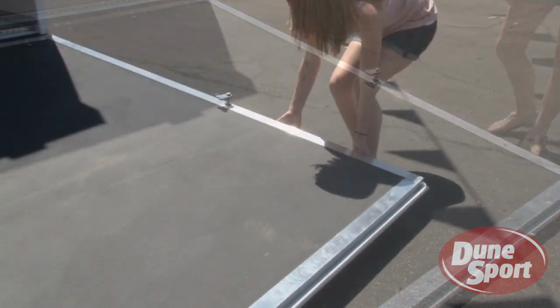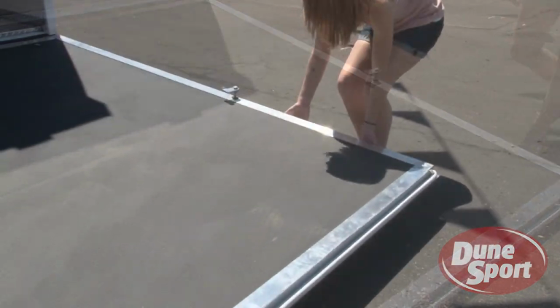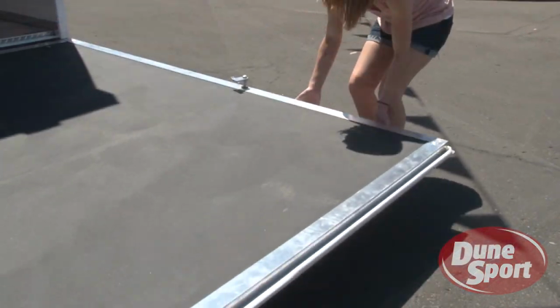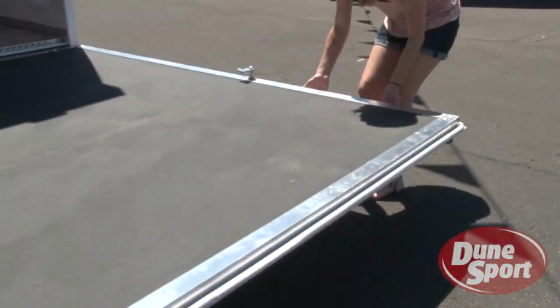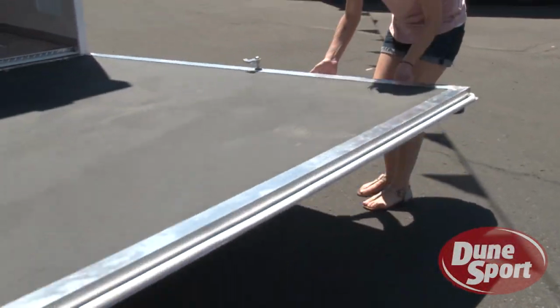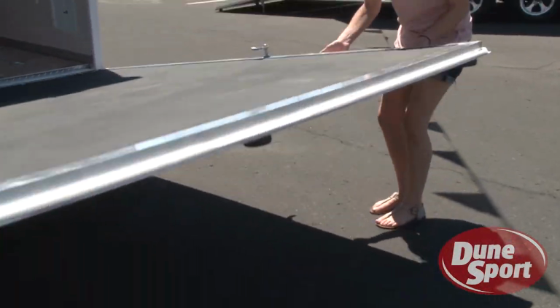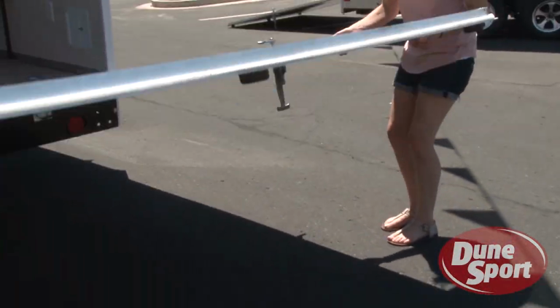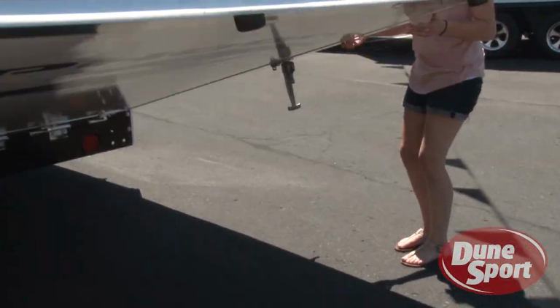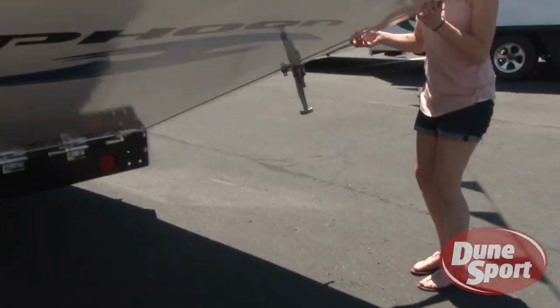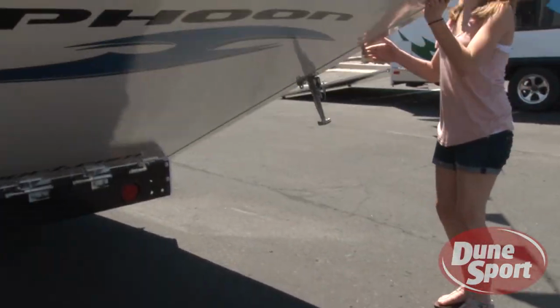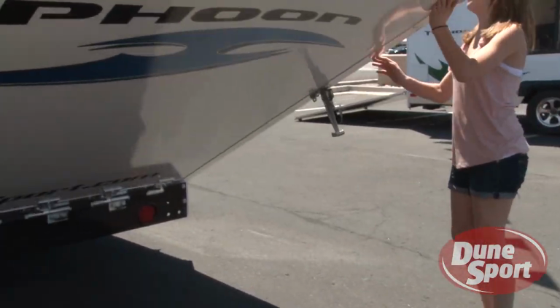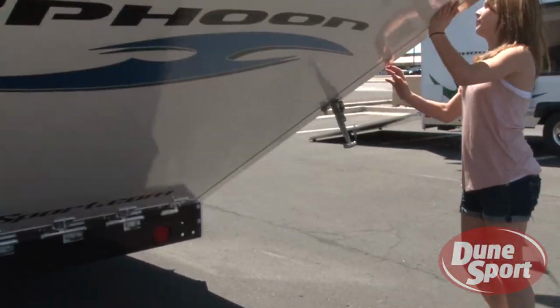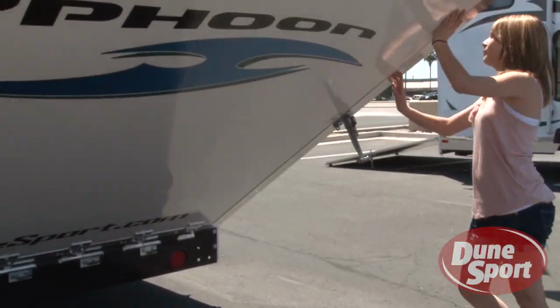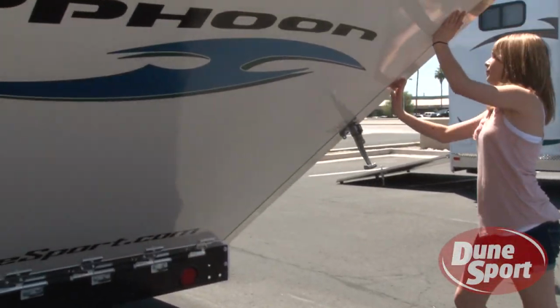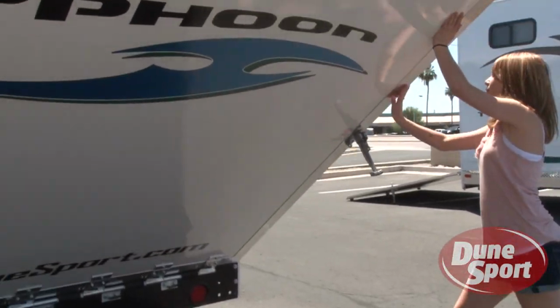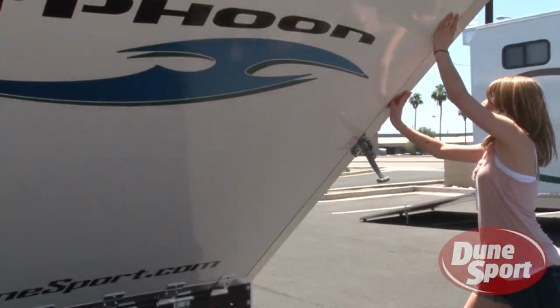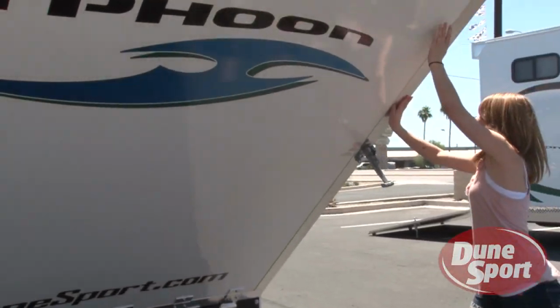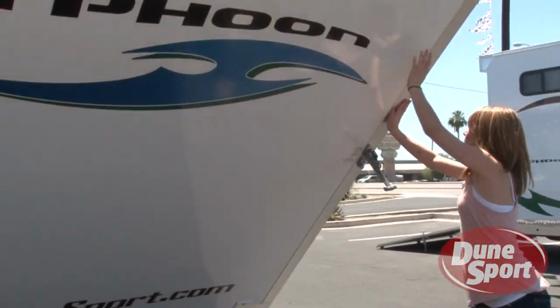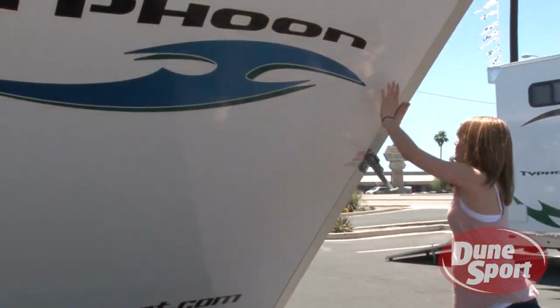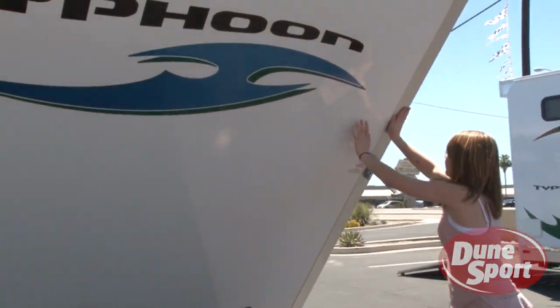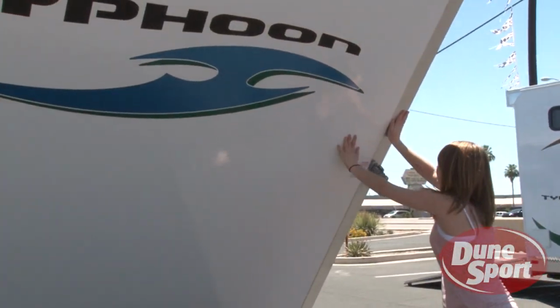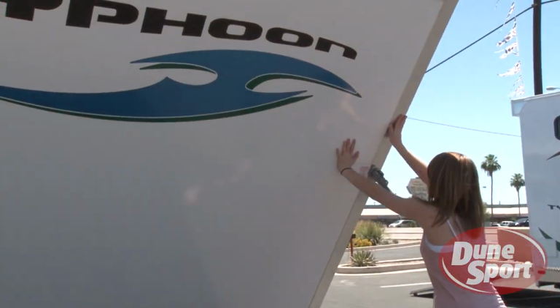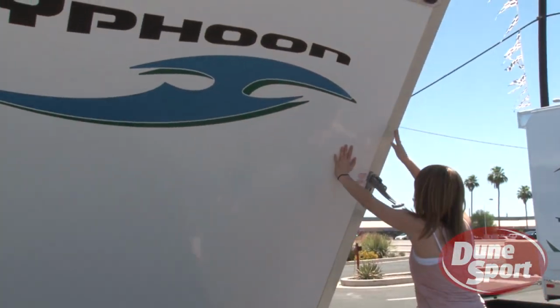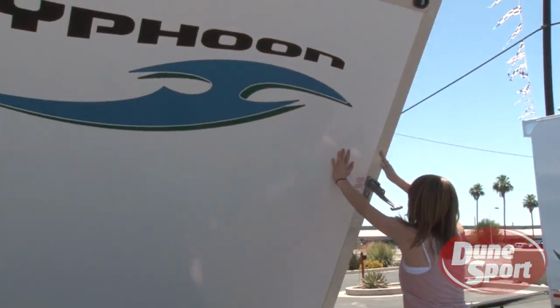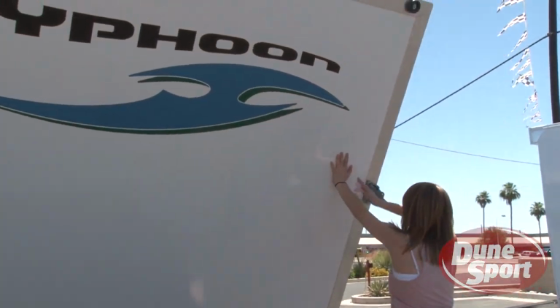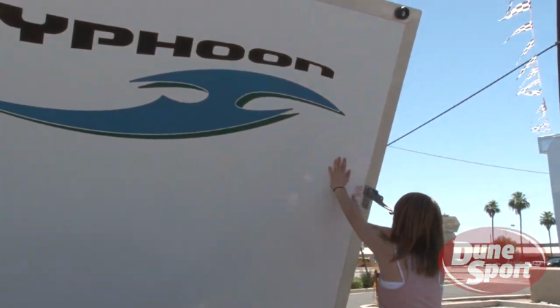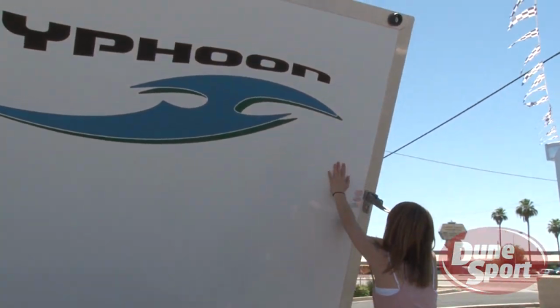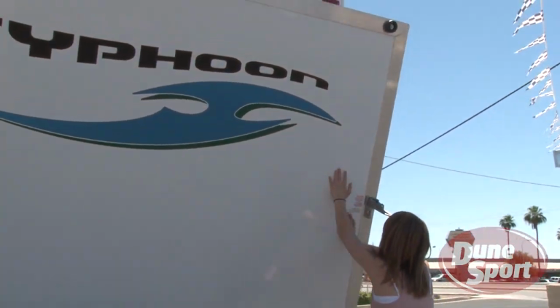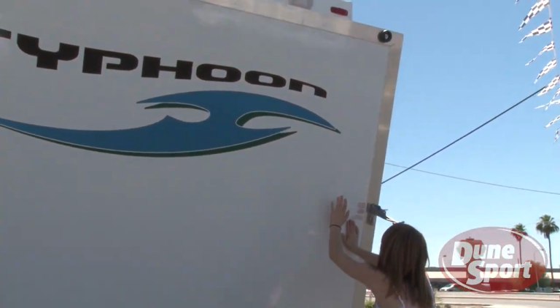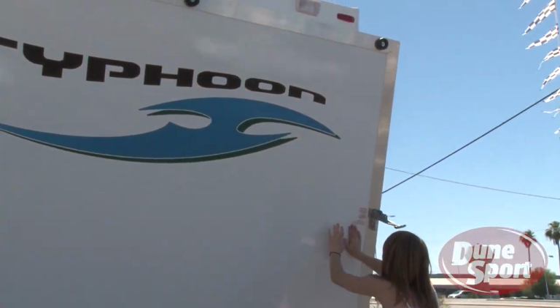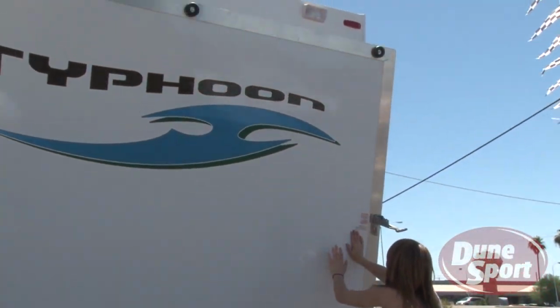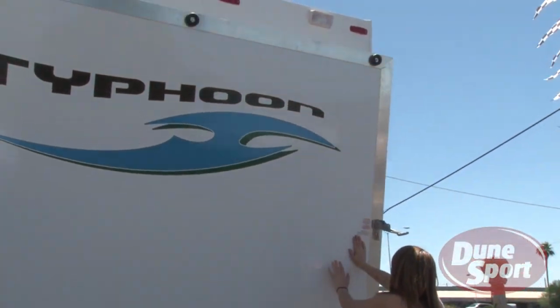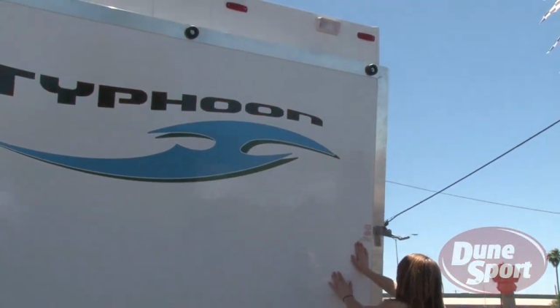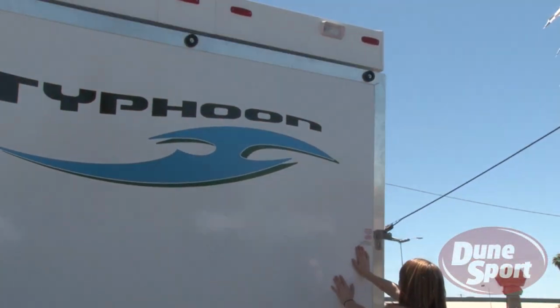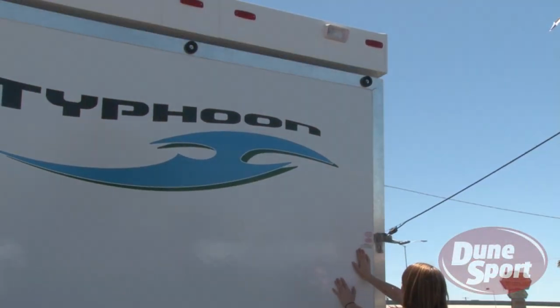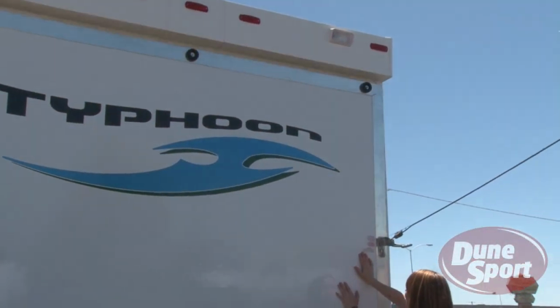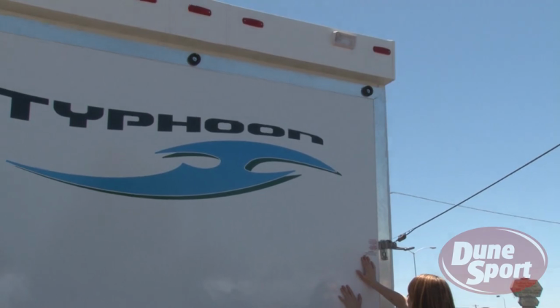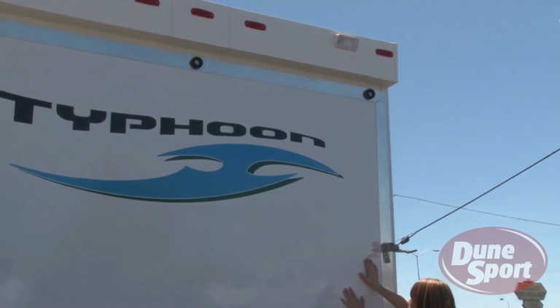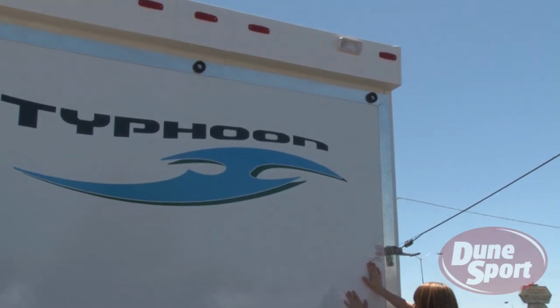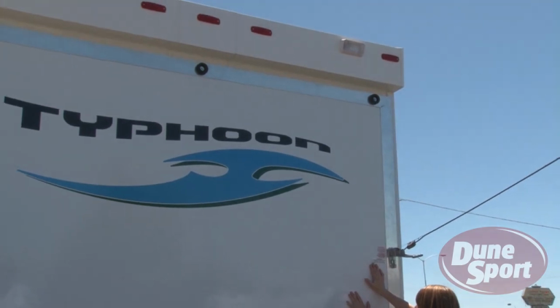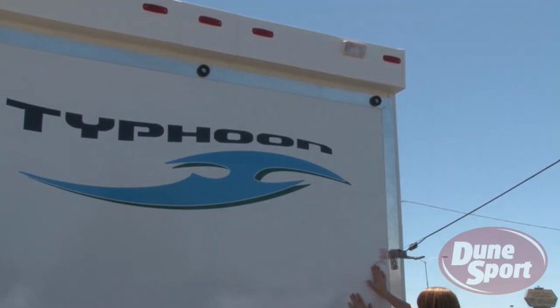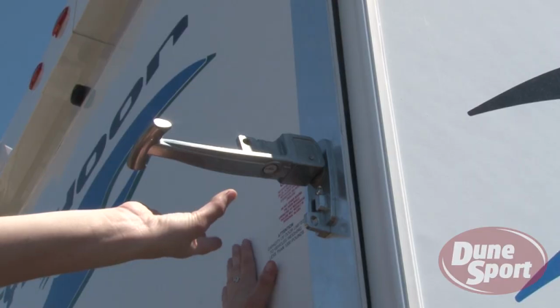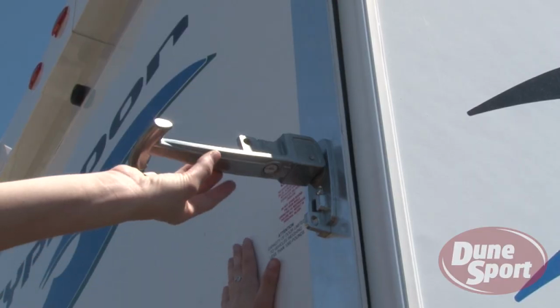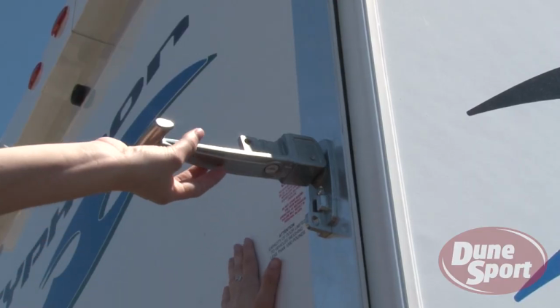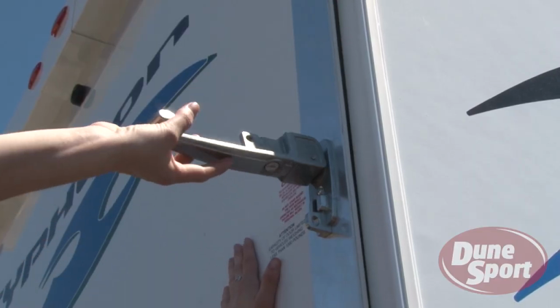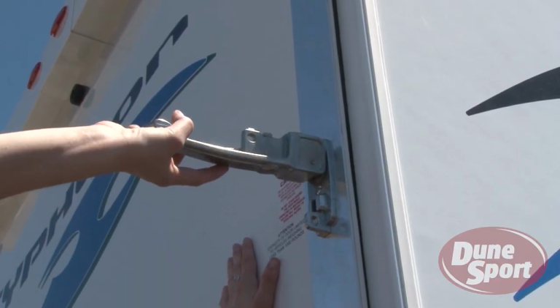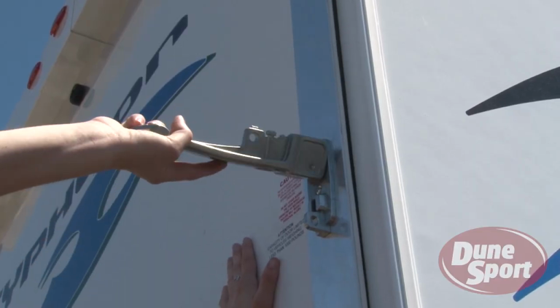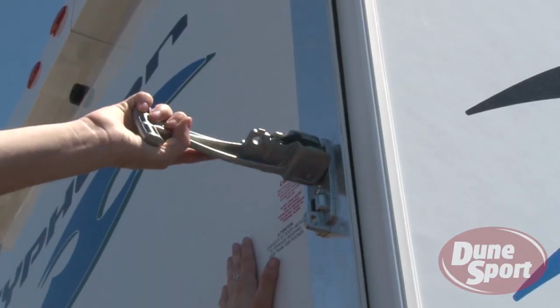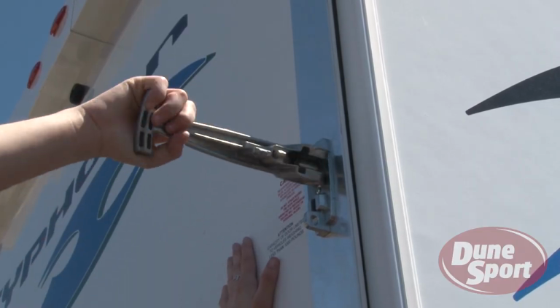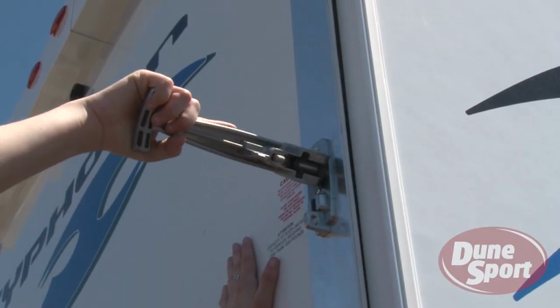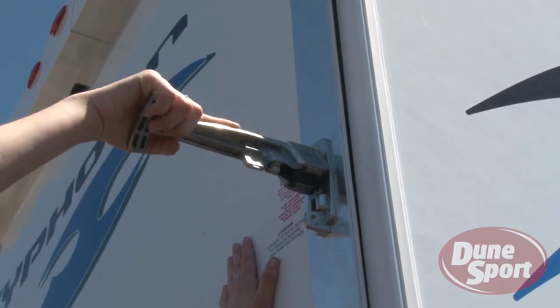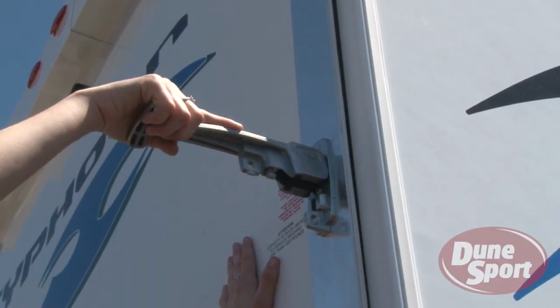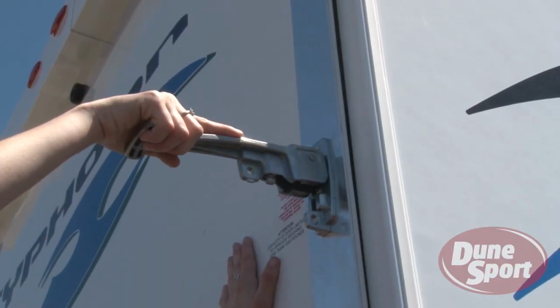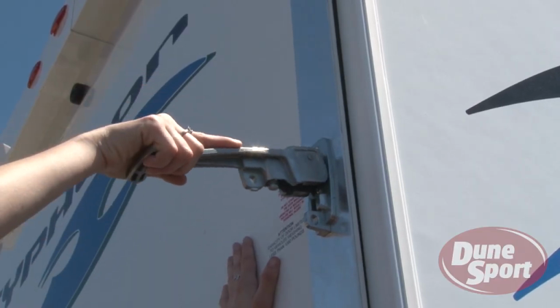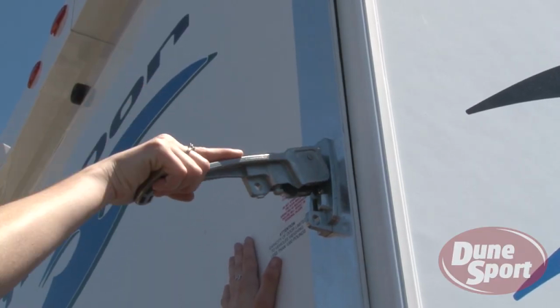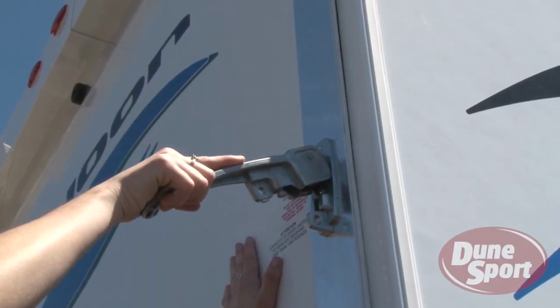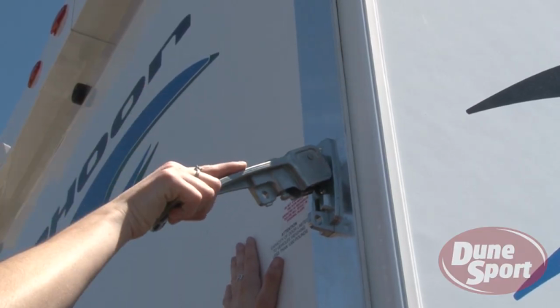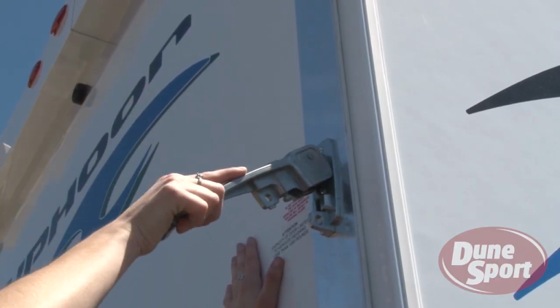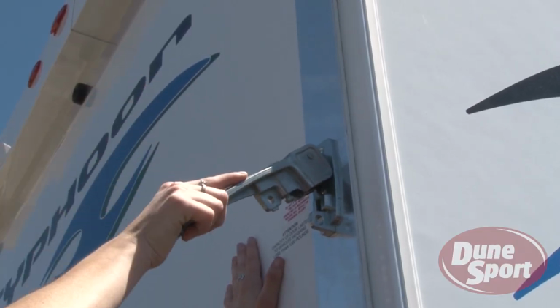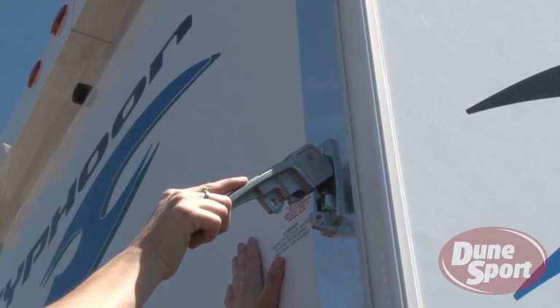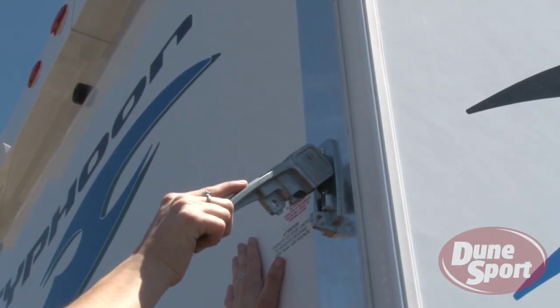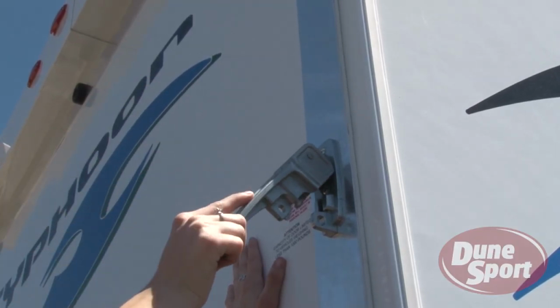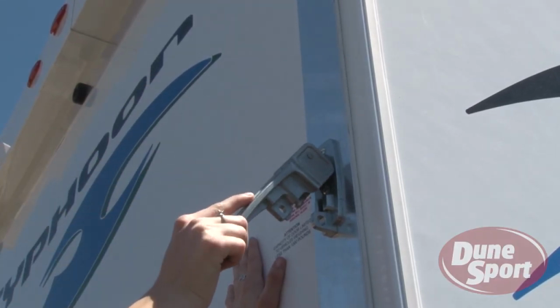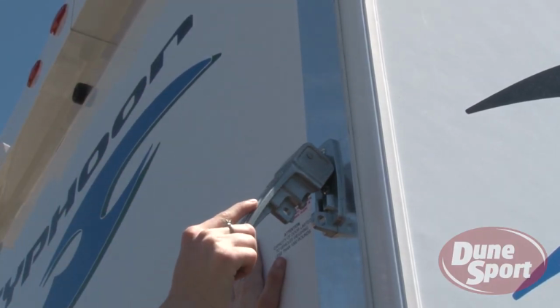To close the ramp door, lift from the end, walk it closed, and tighten the levers.